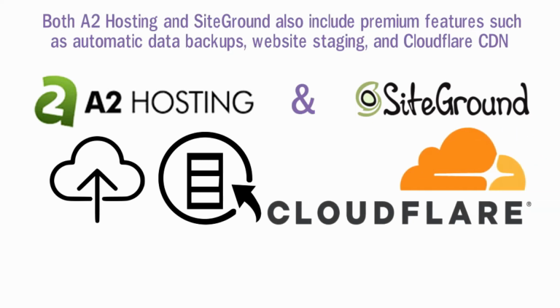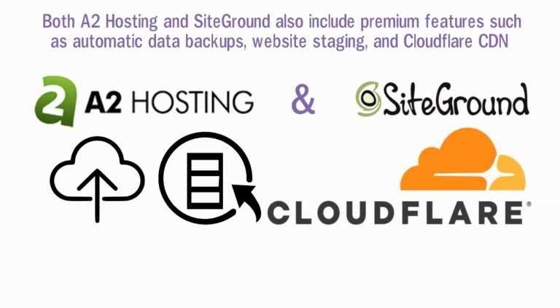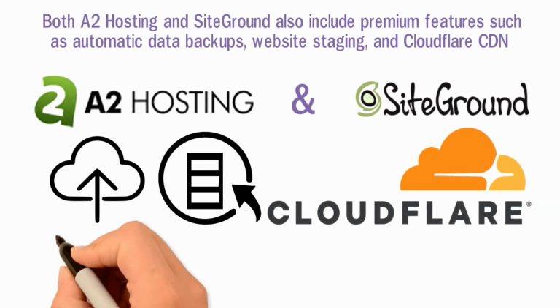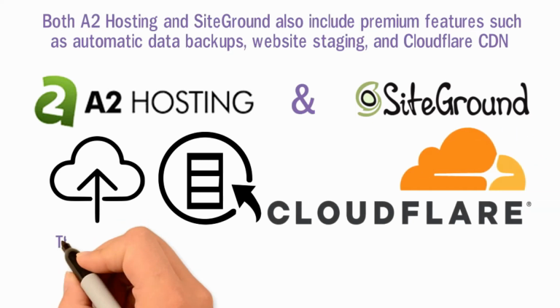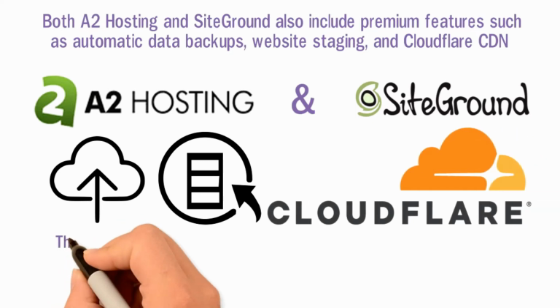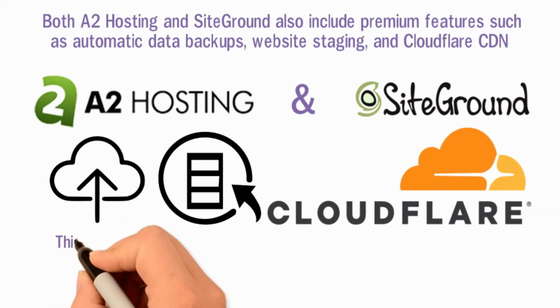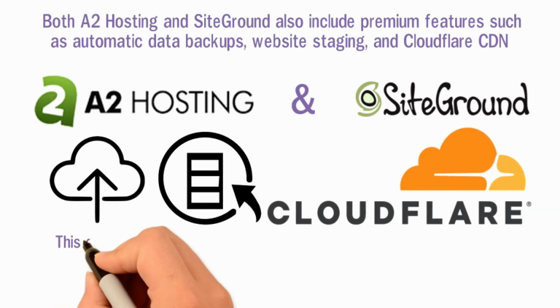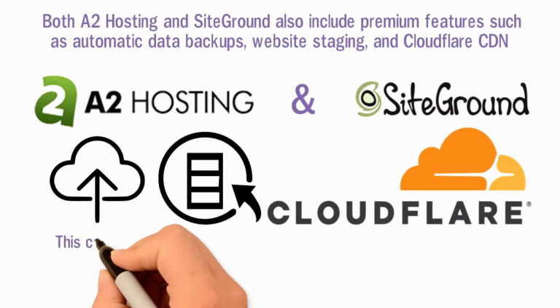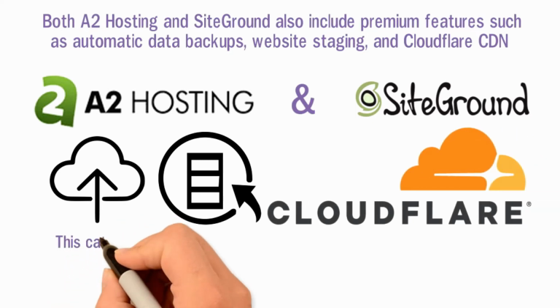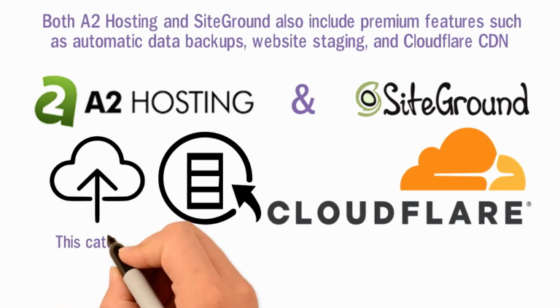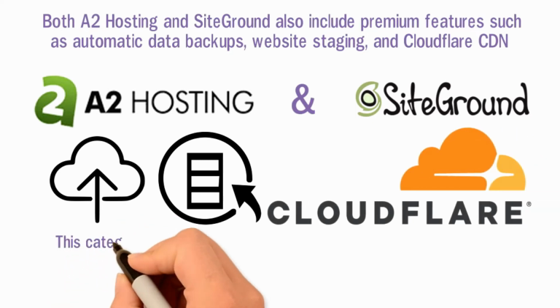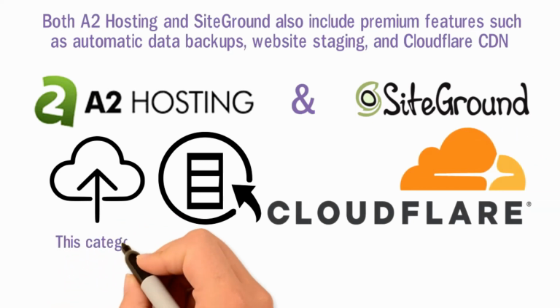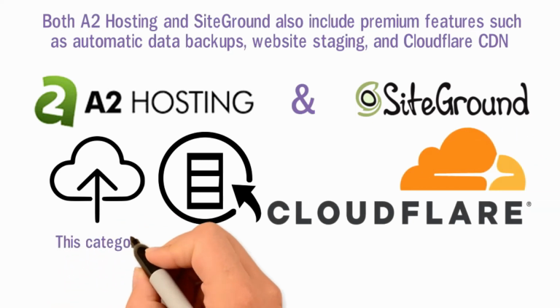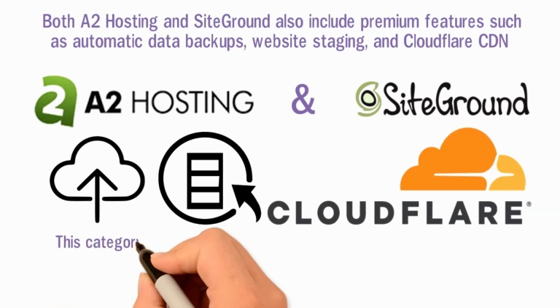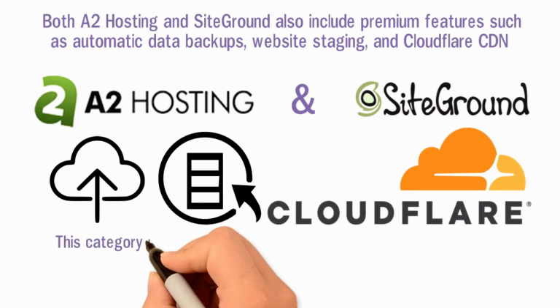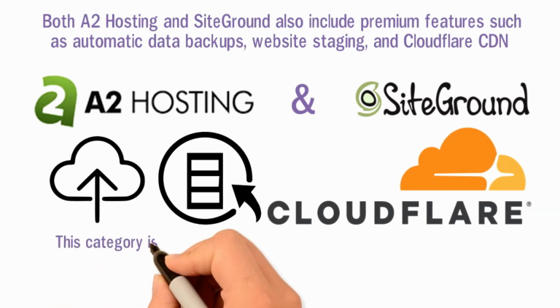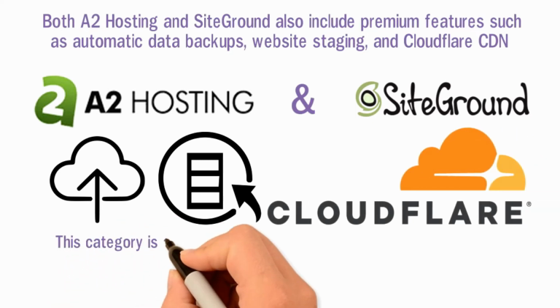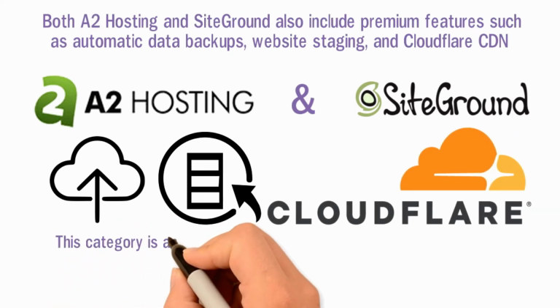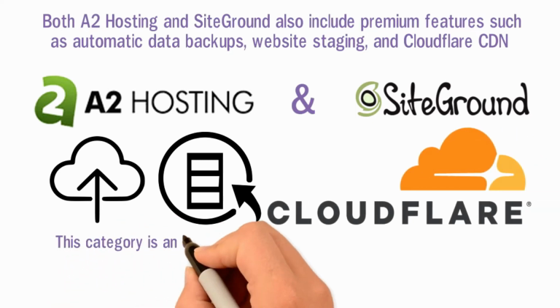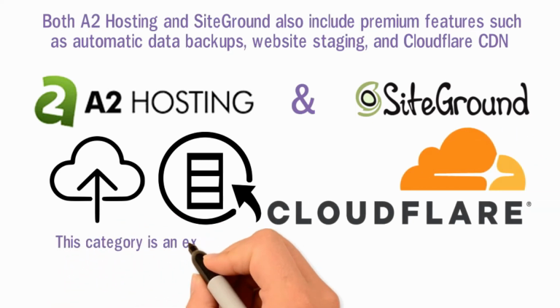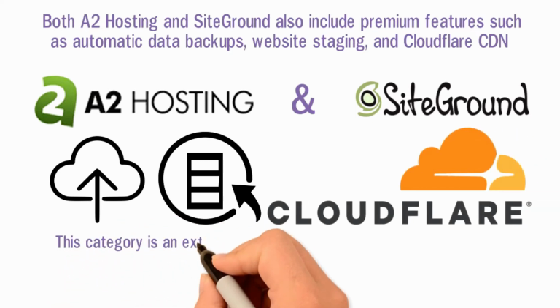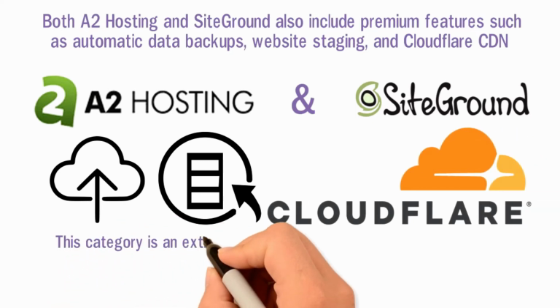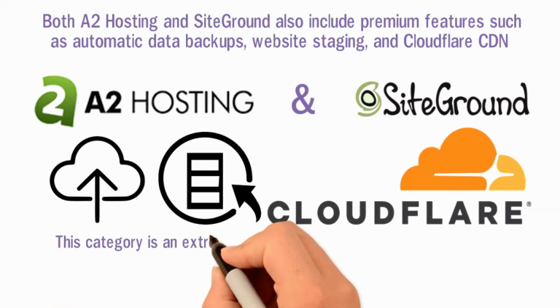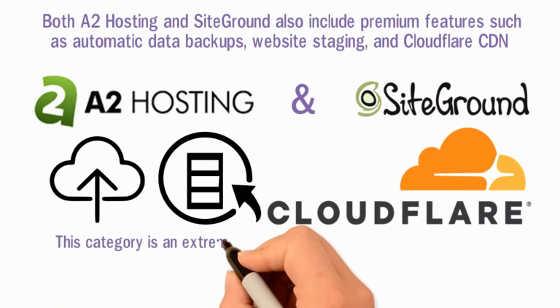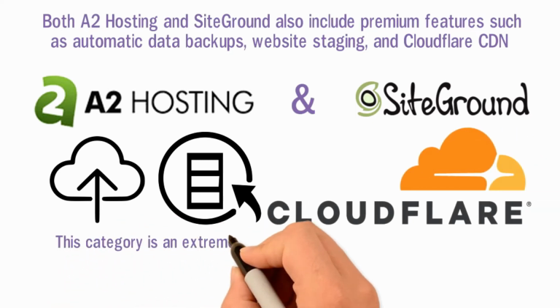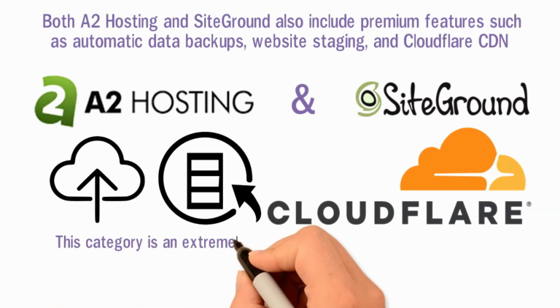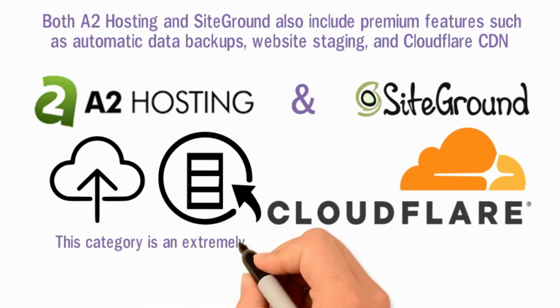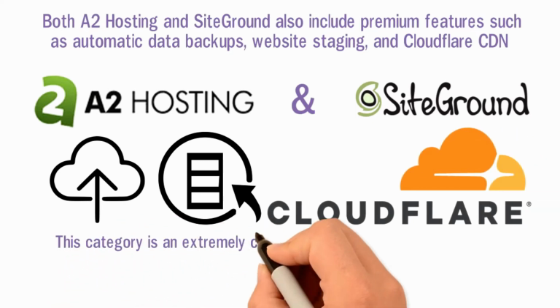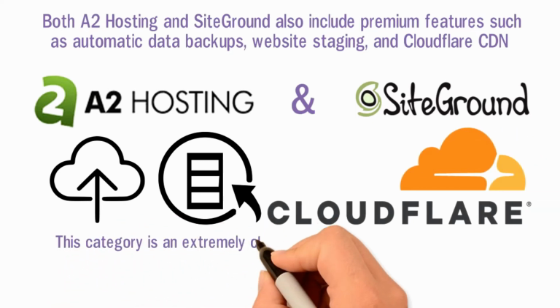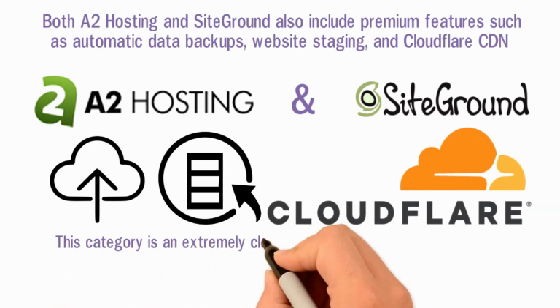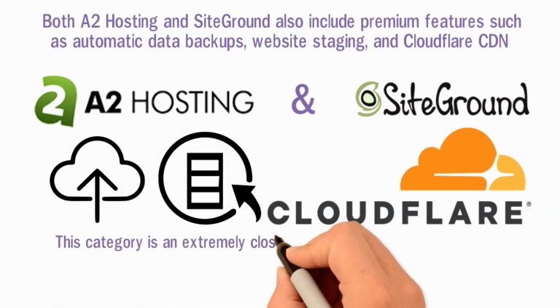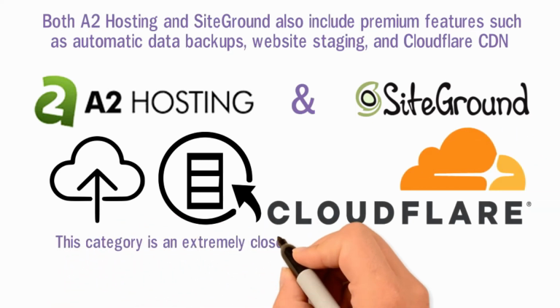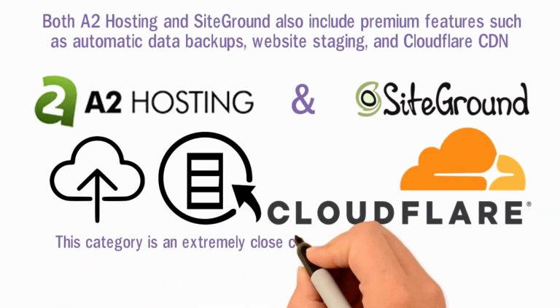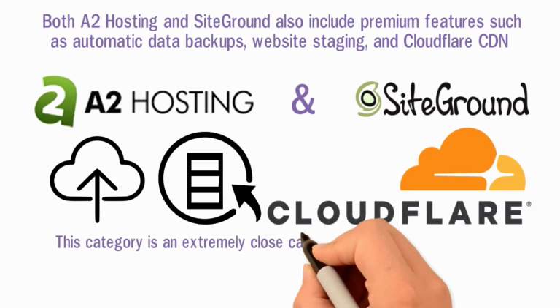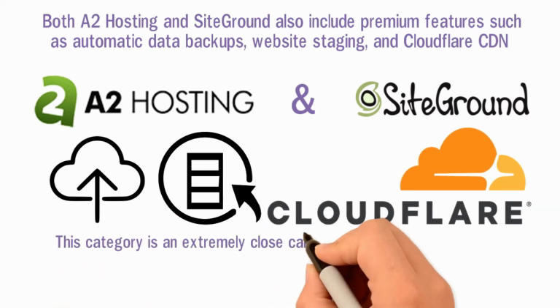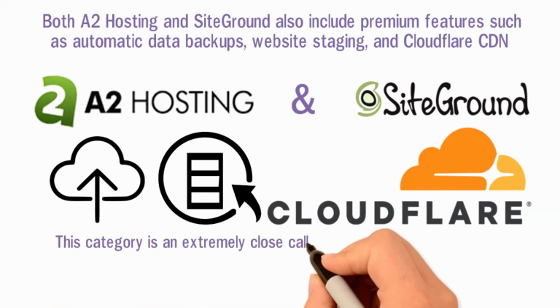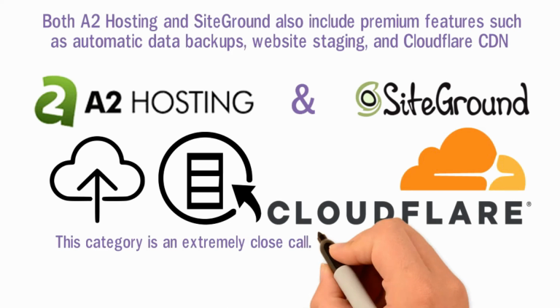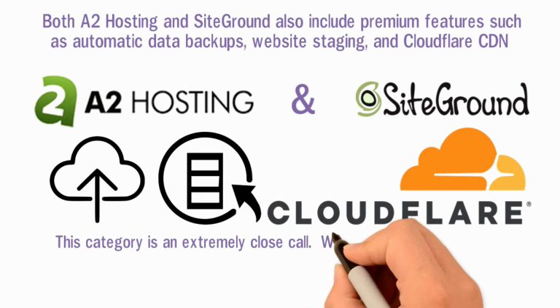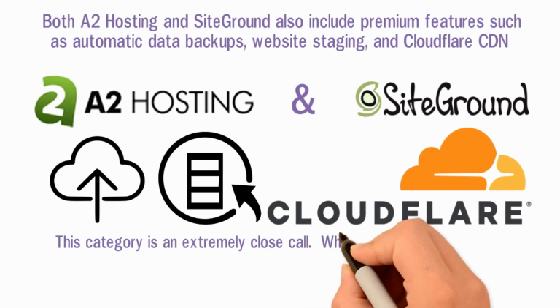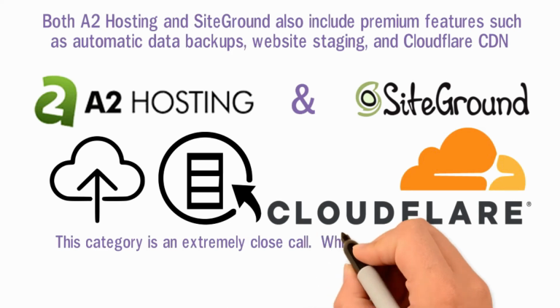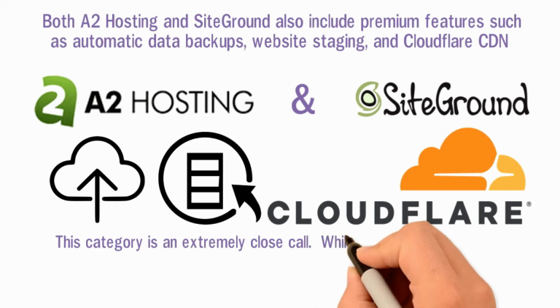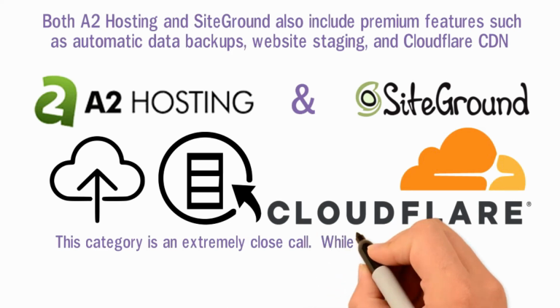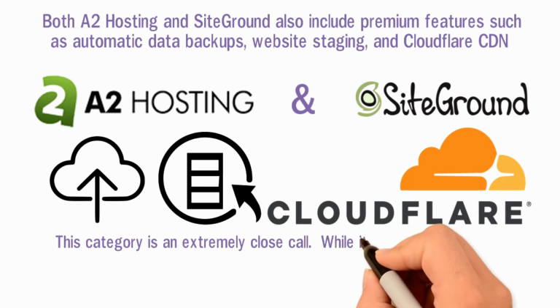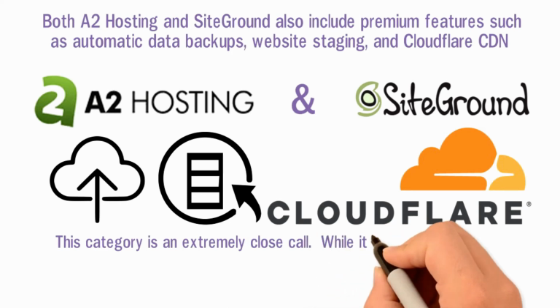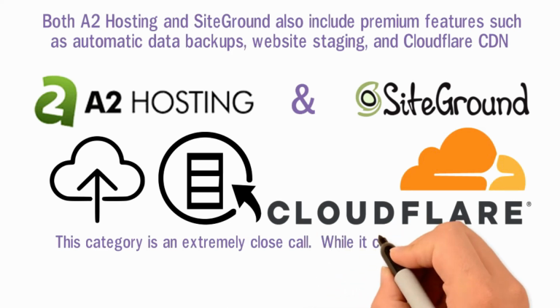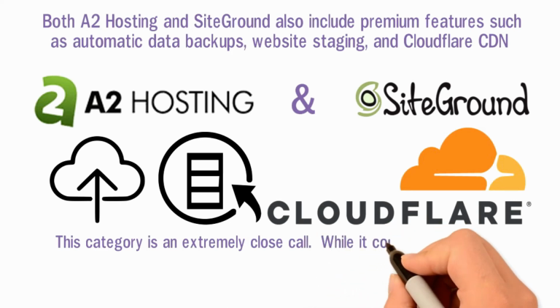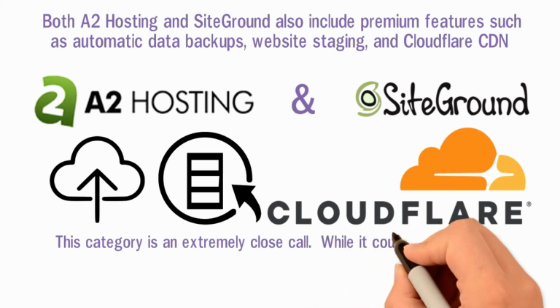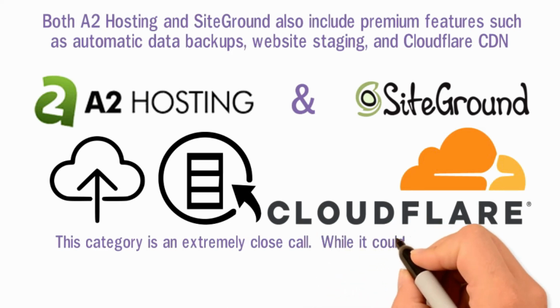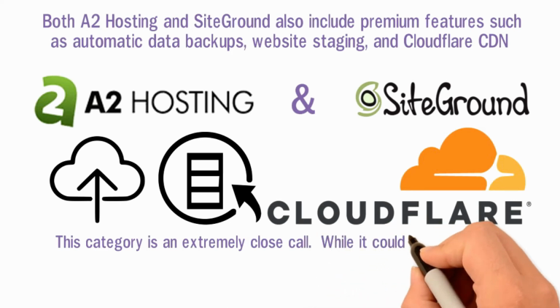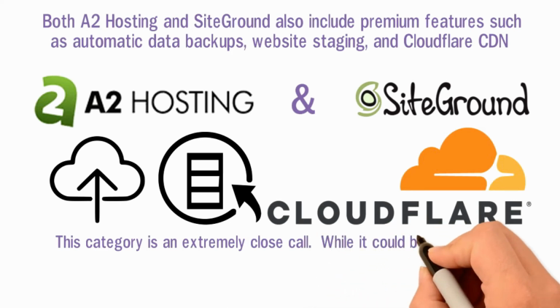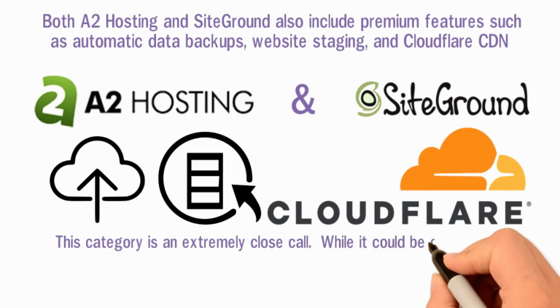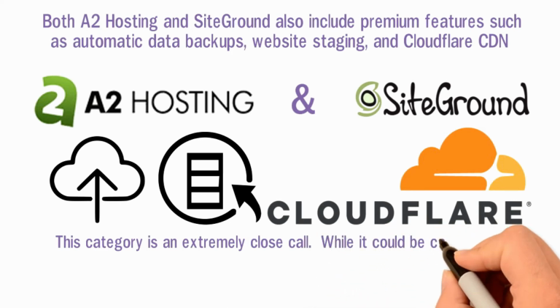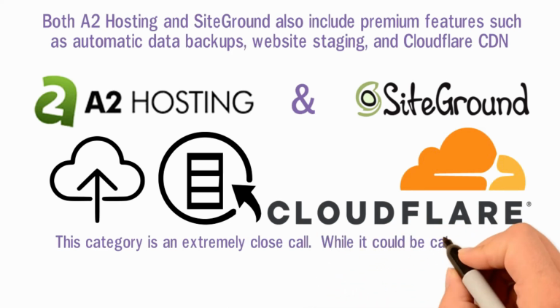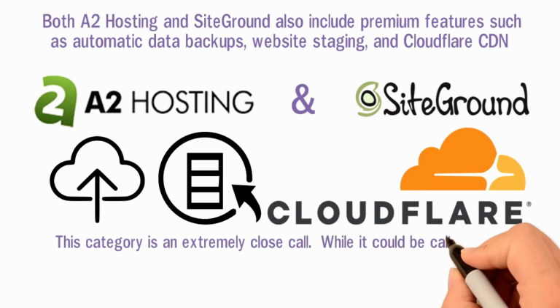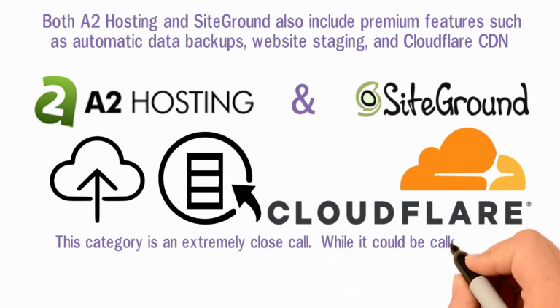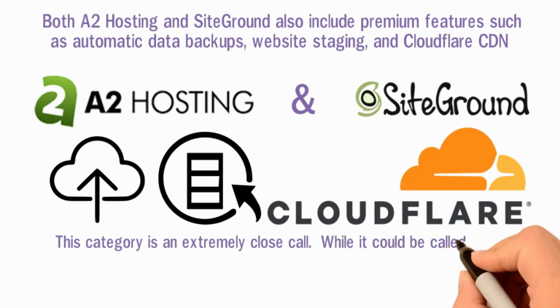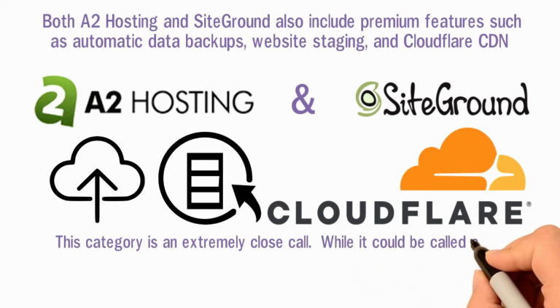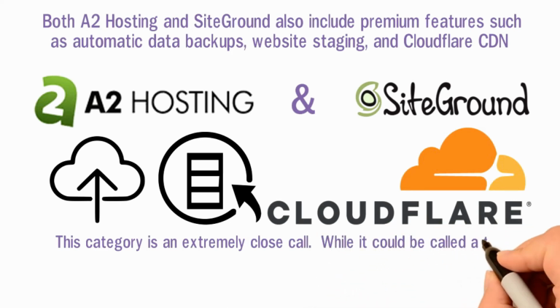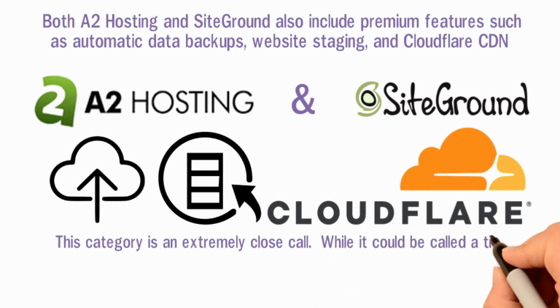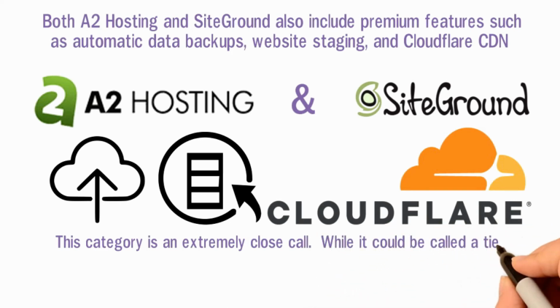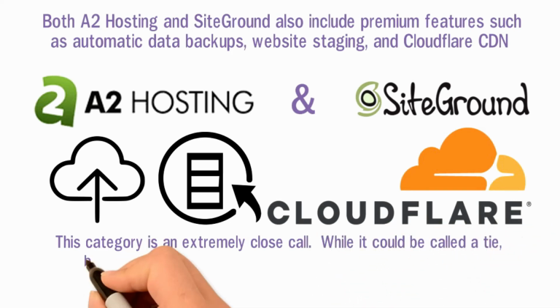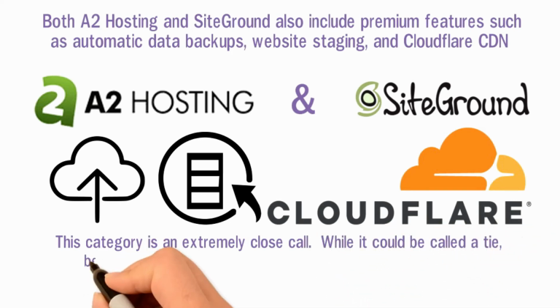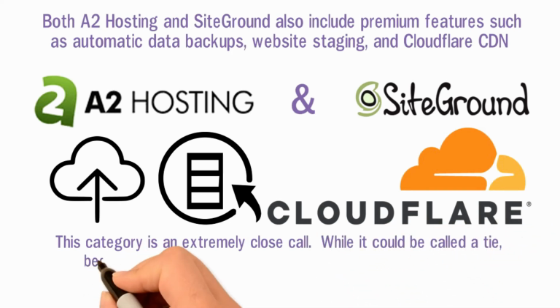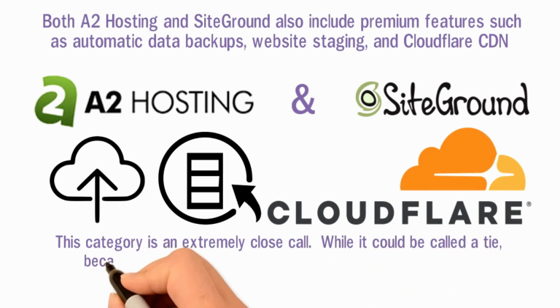This category is an extremely close call. While it could be called a tie, because of the lower costs, I give A2 Hosting a slight advantage.